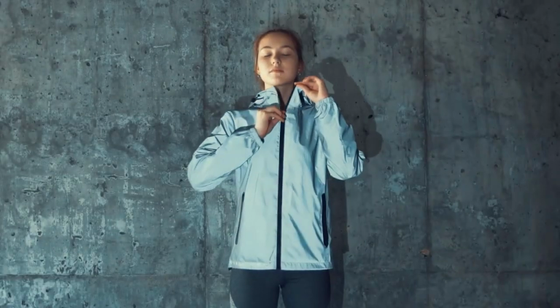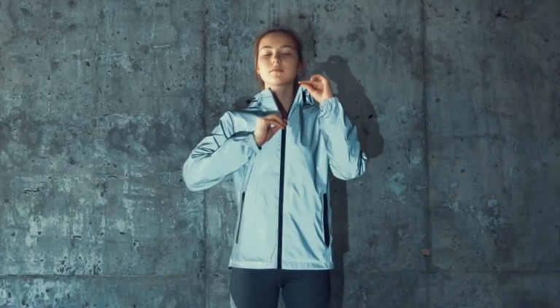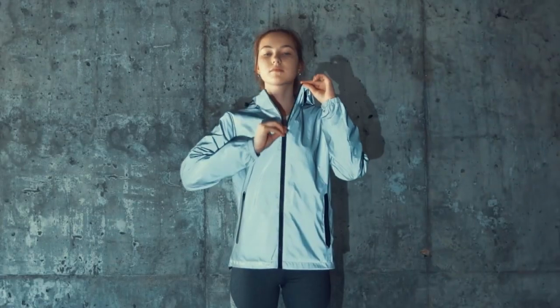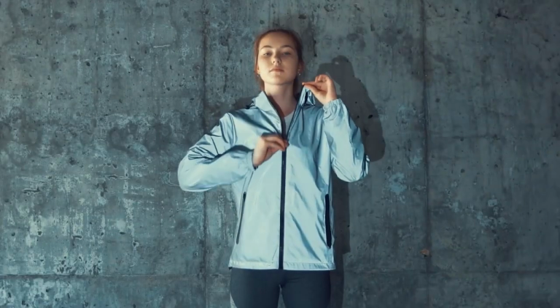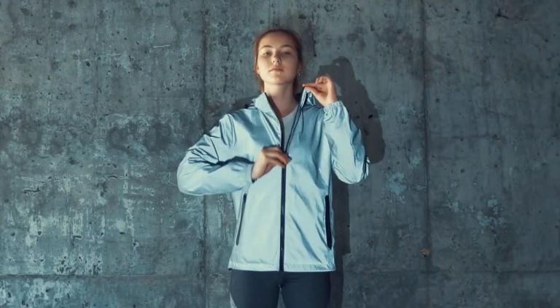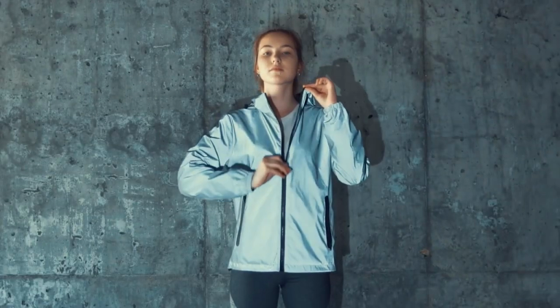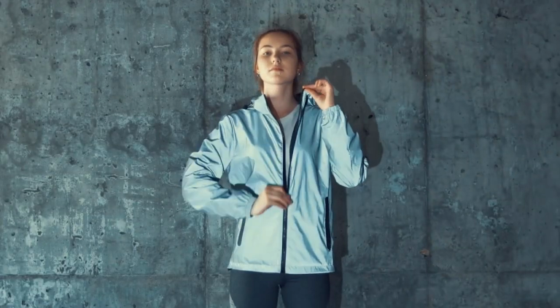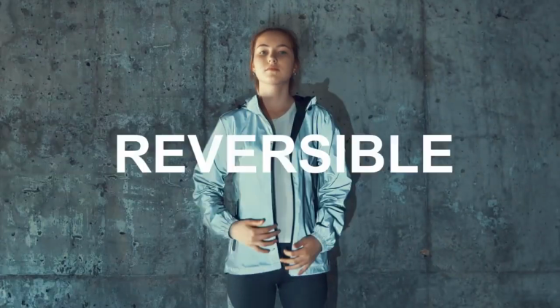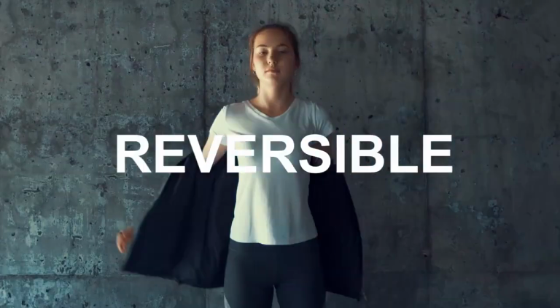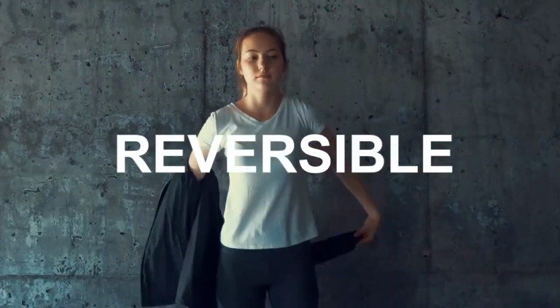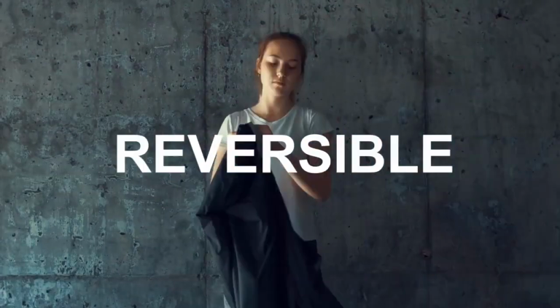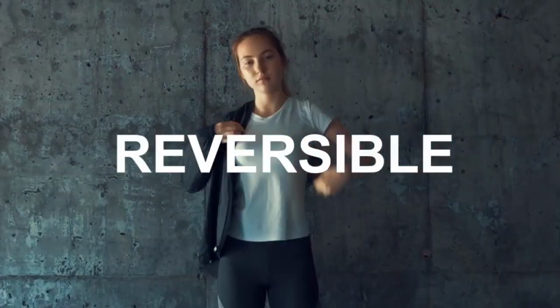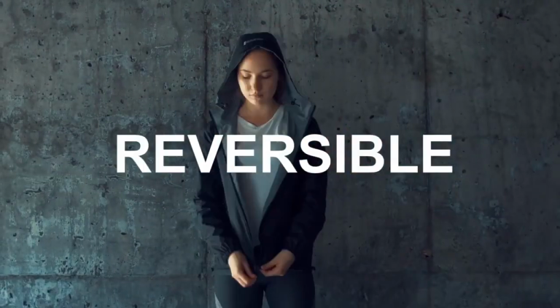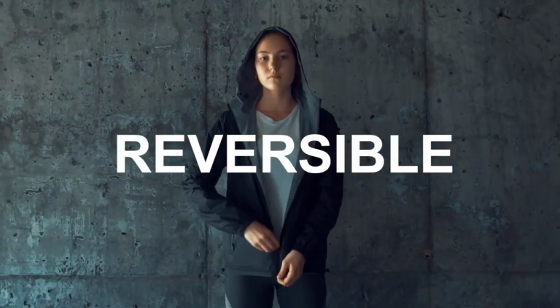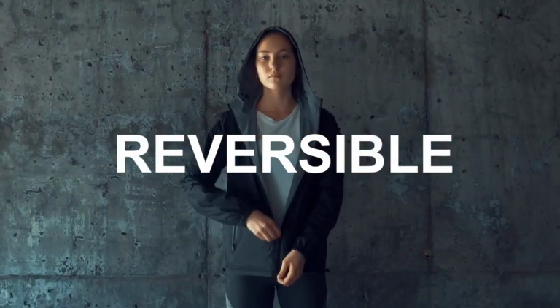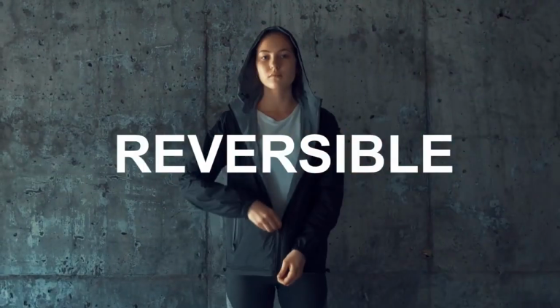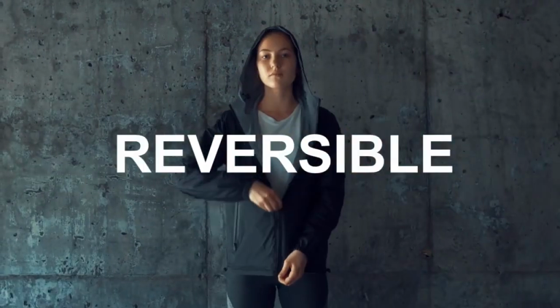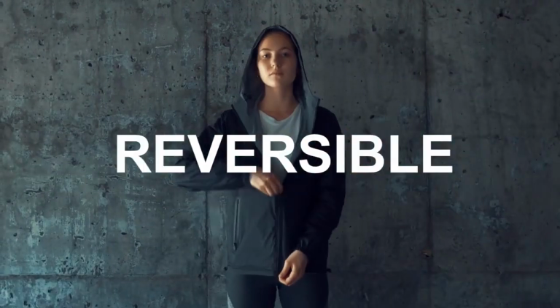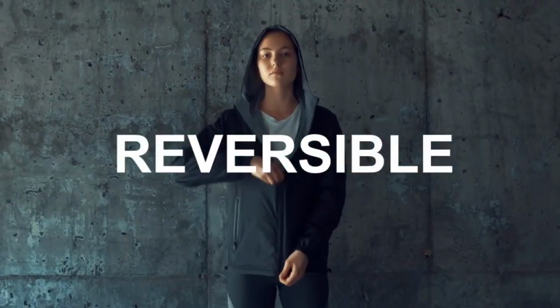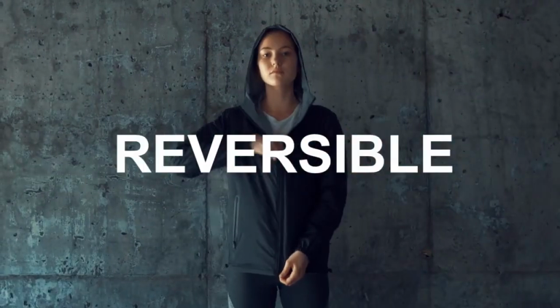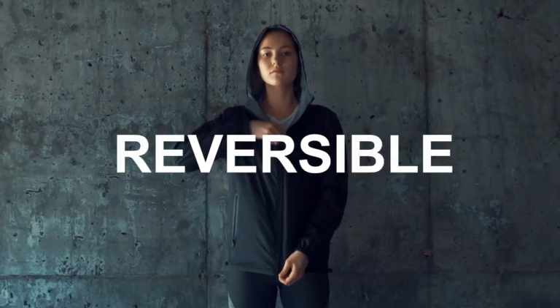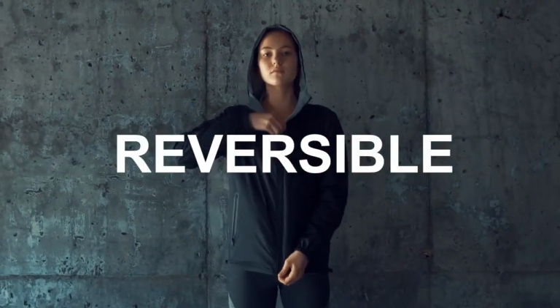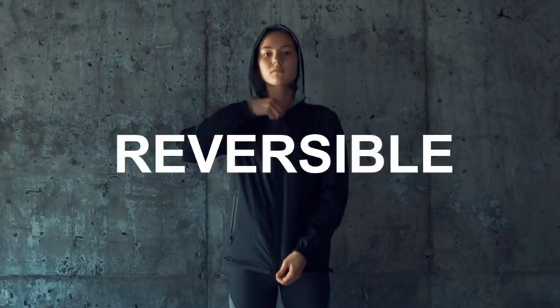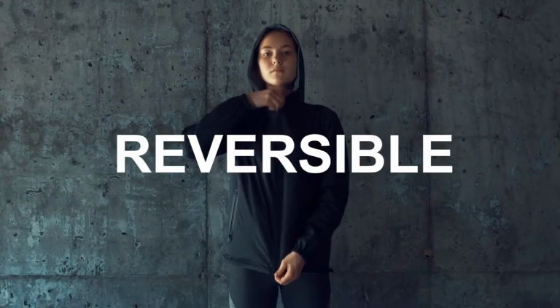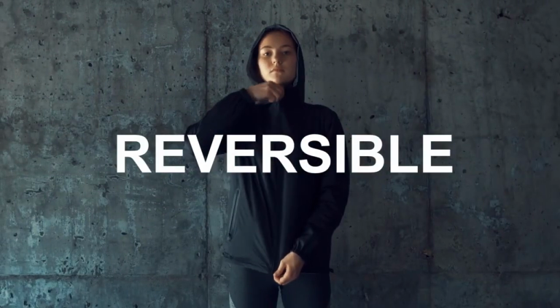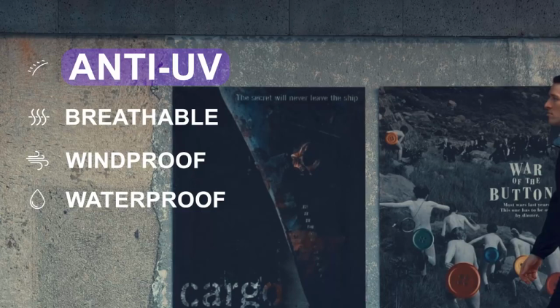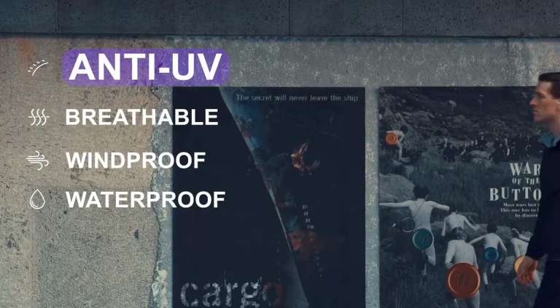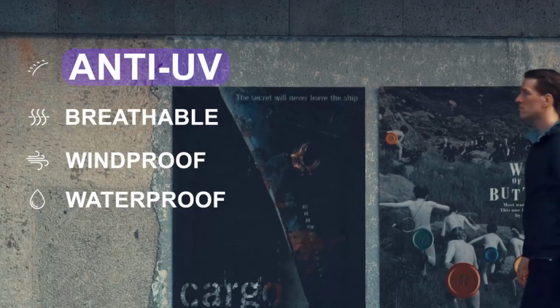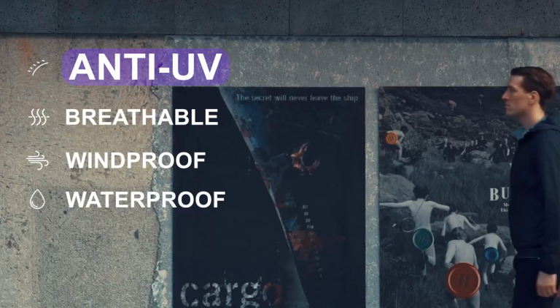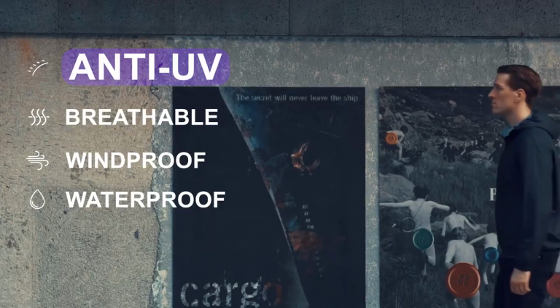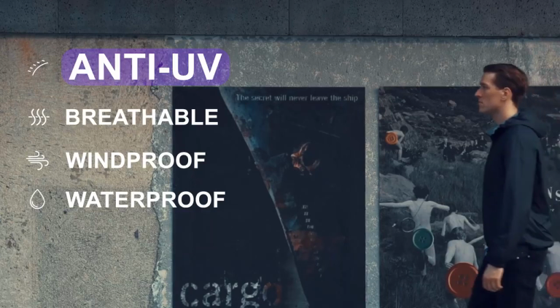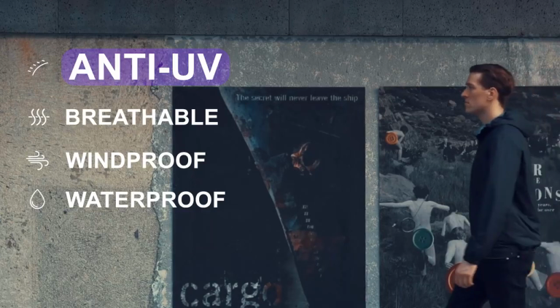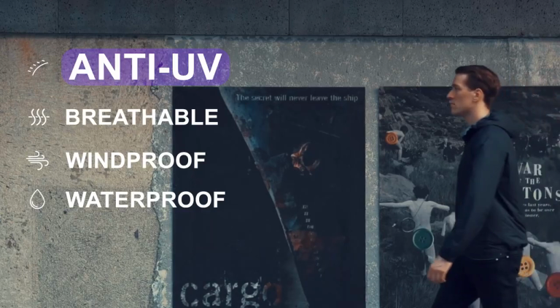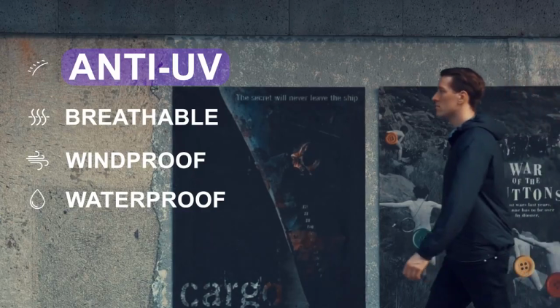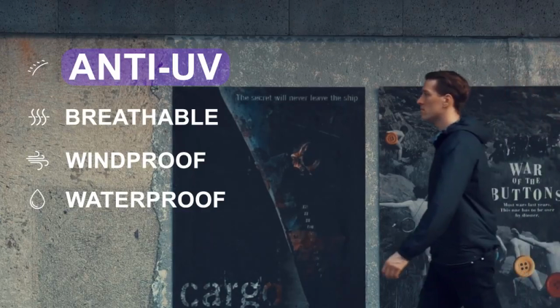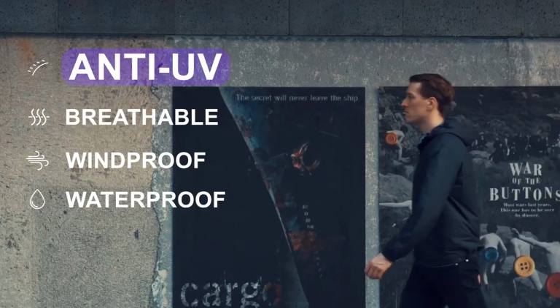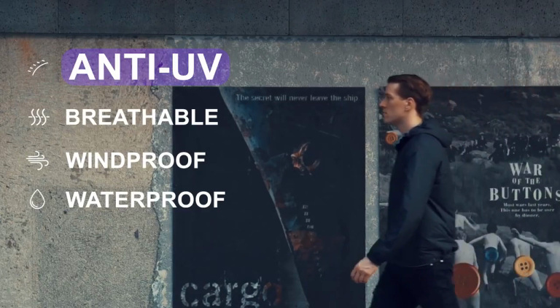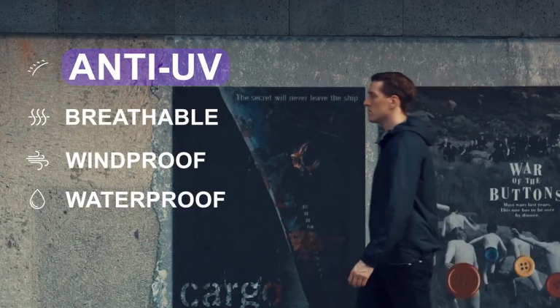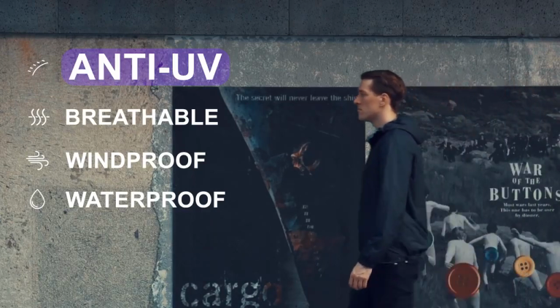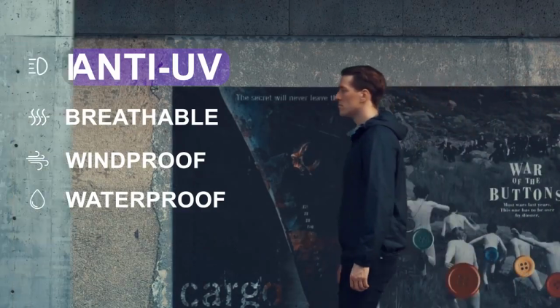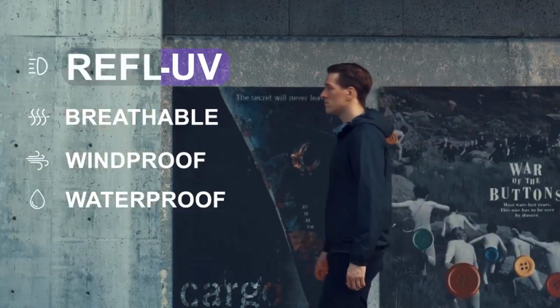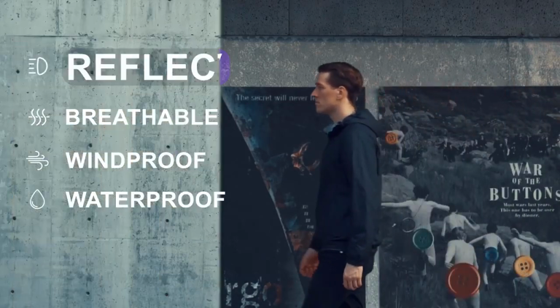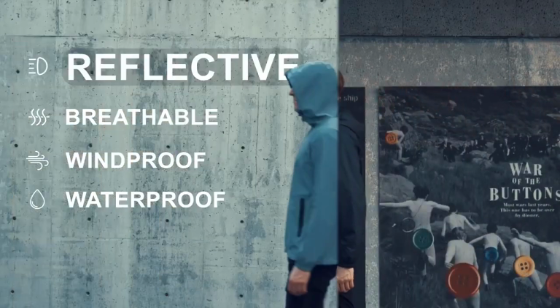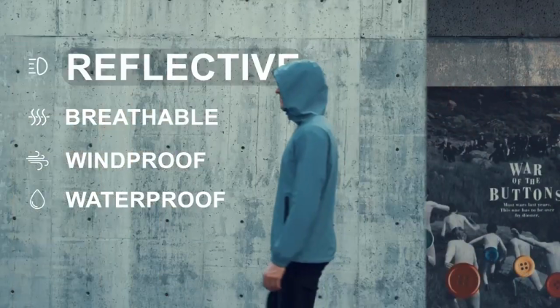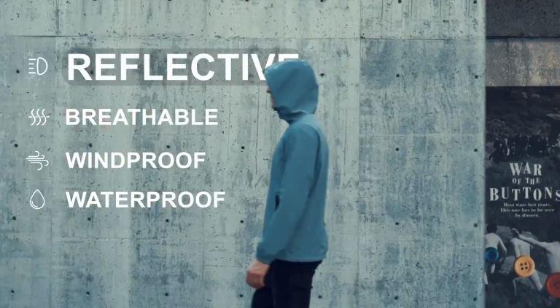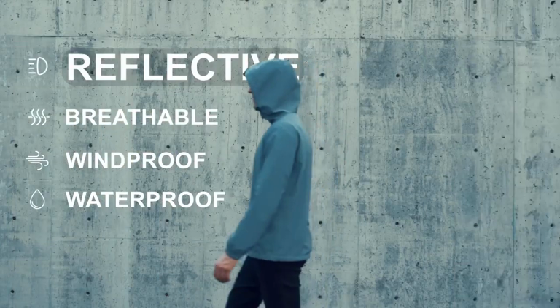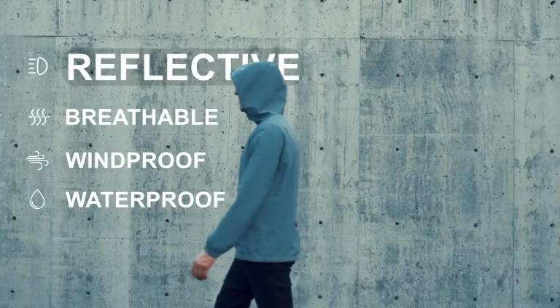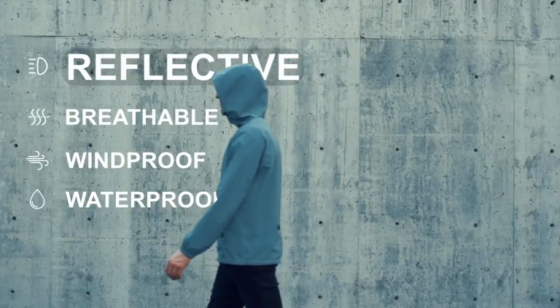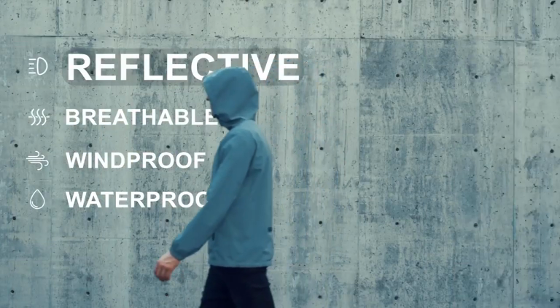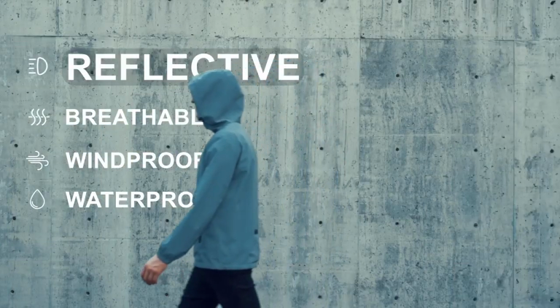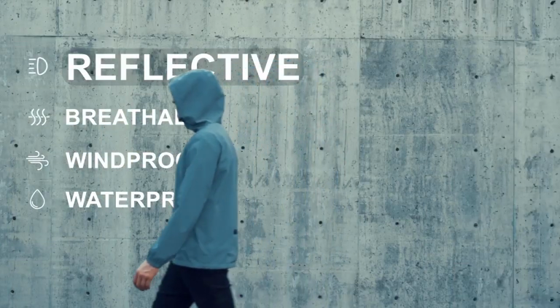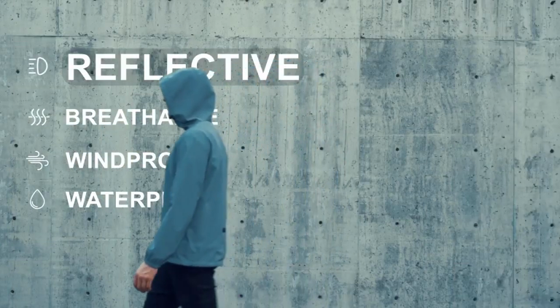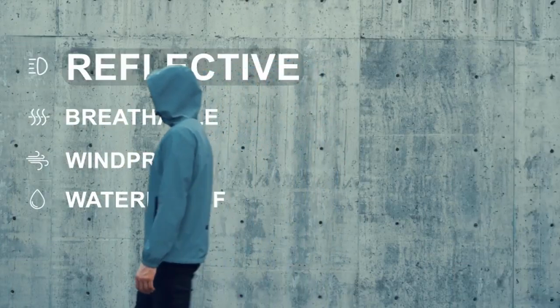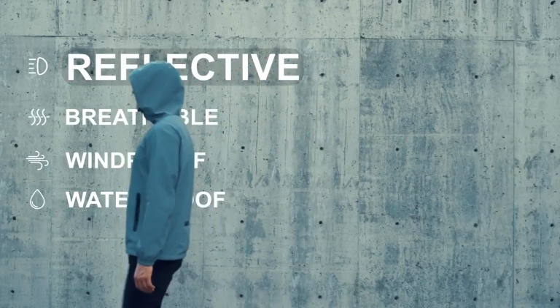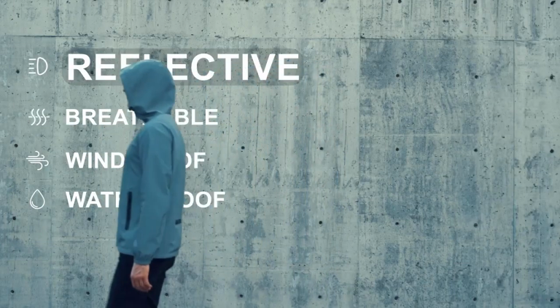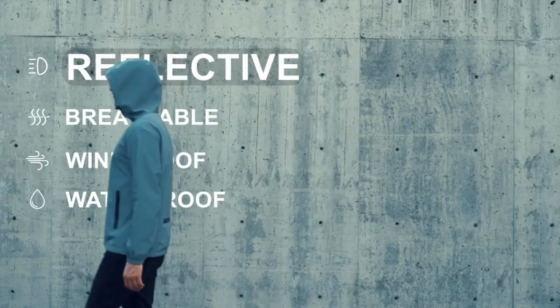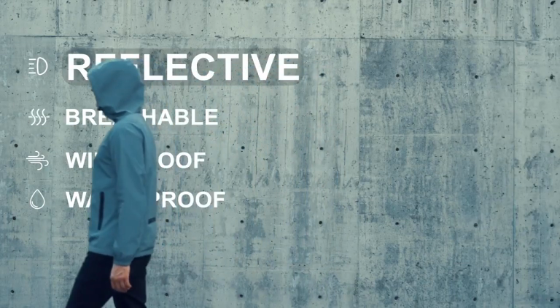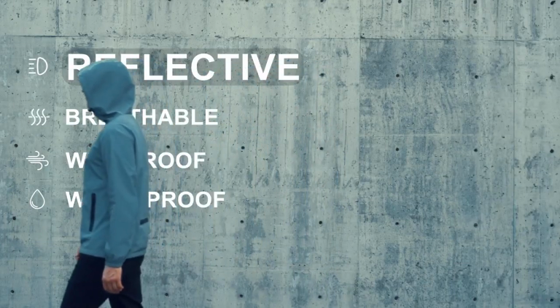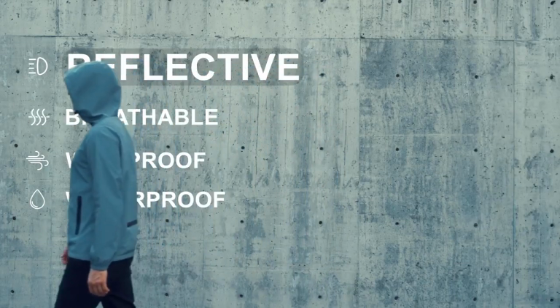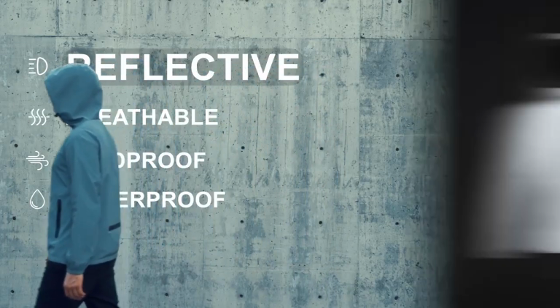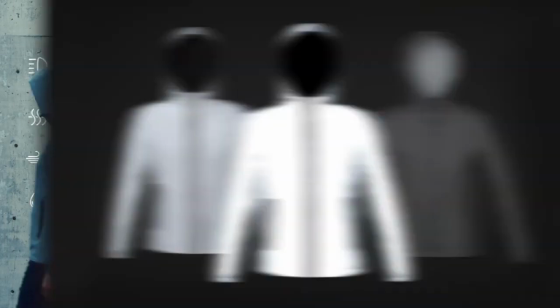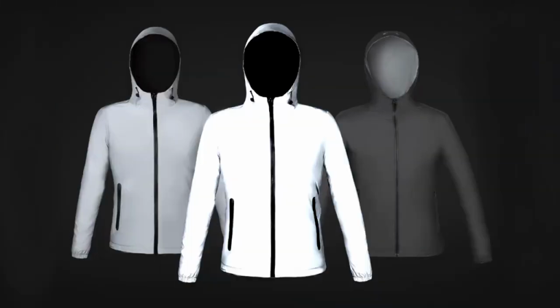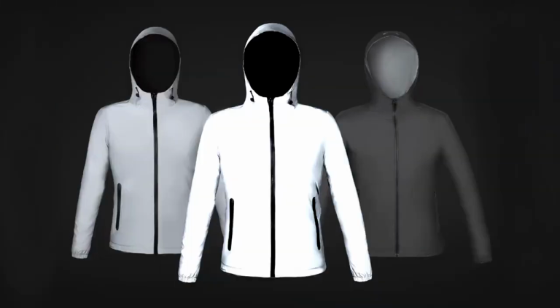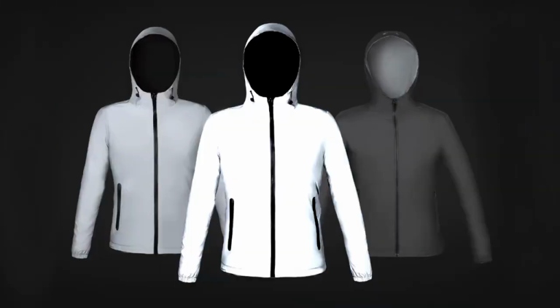Introducing Duotec, a $100 reversible reflective and ultralight day-to-night jacket.